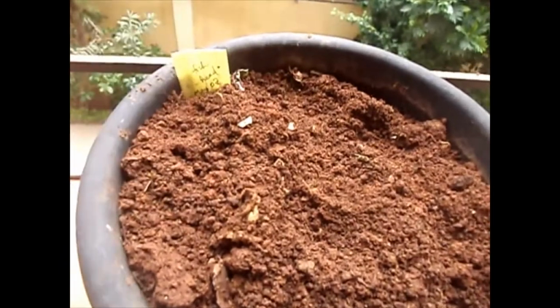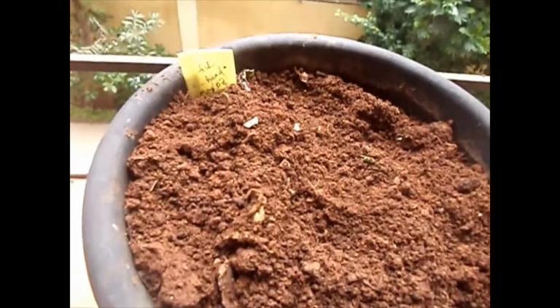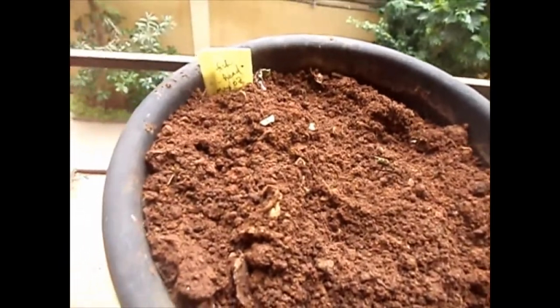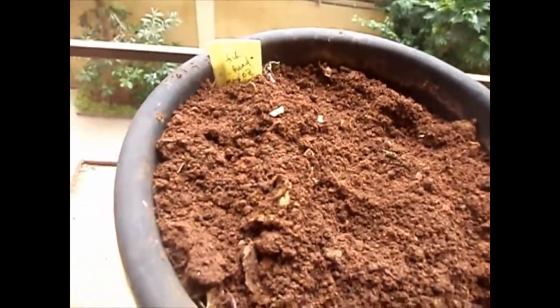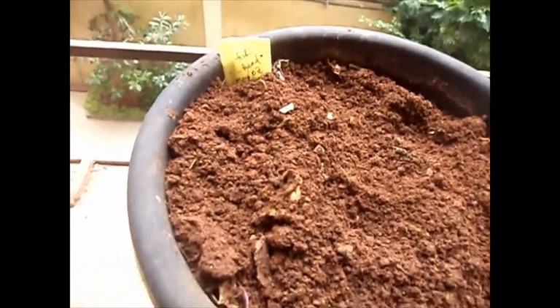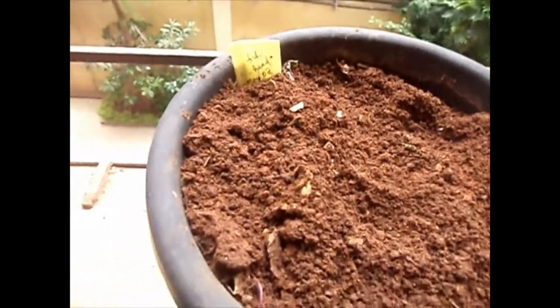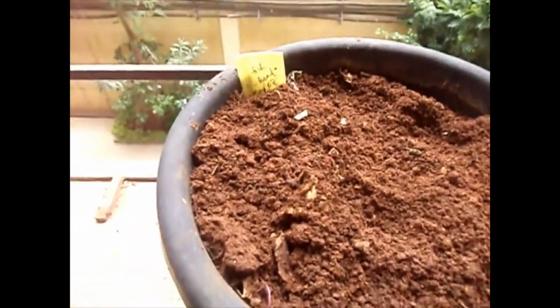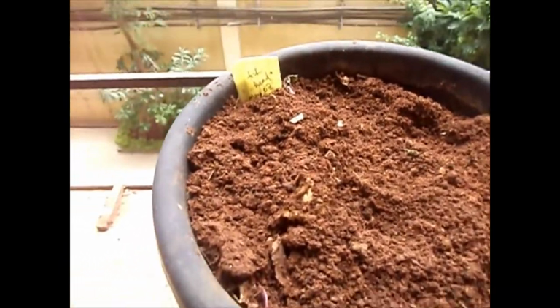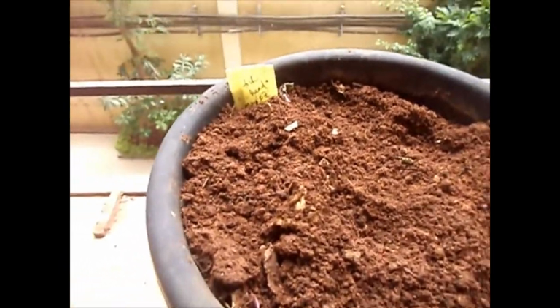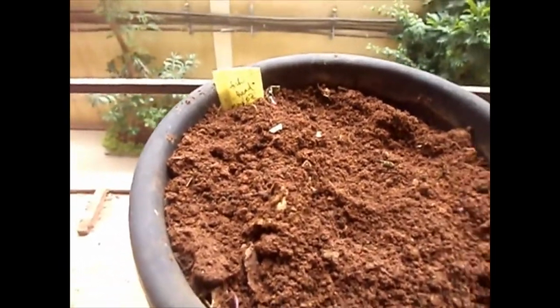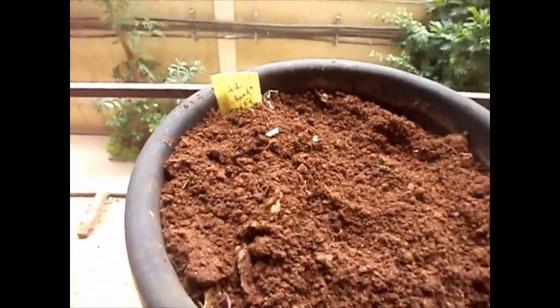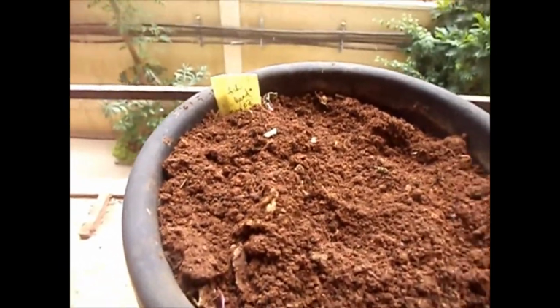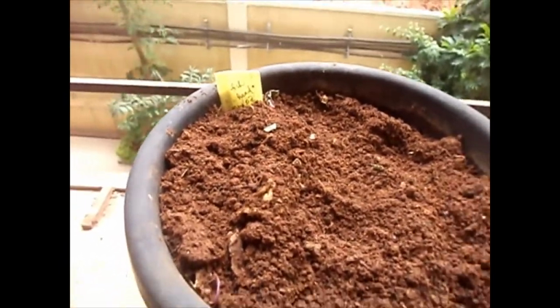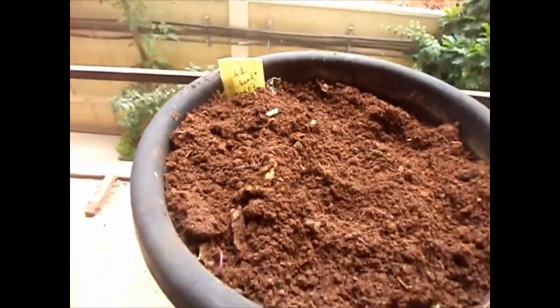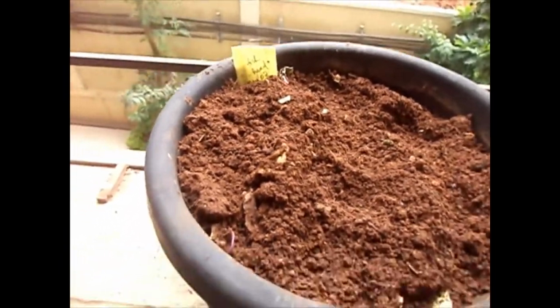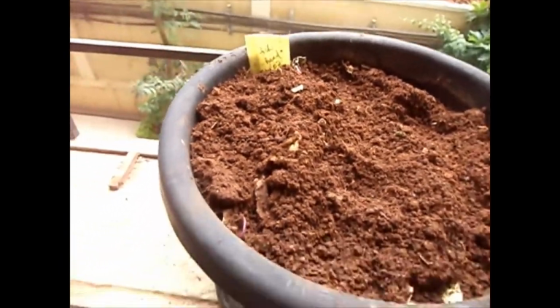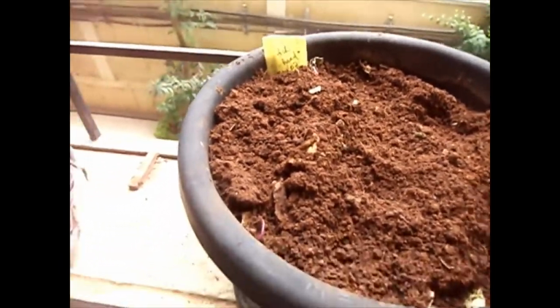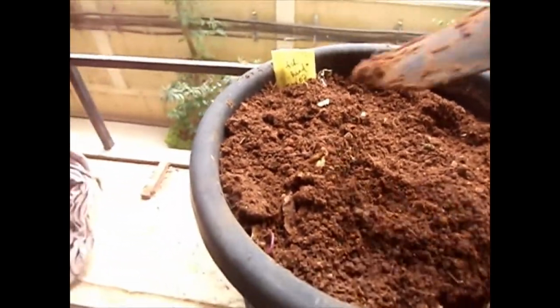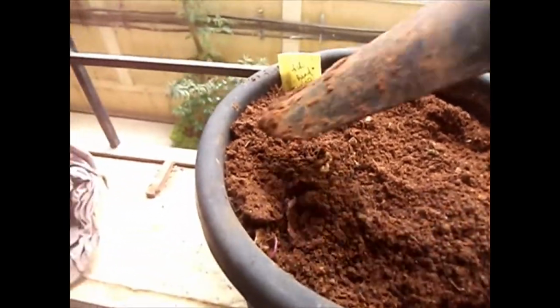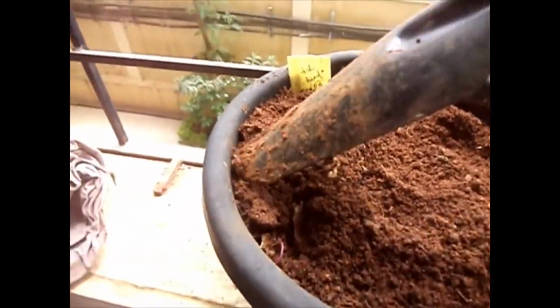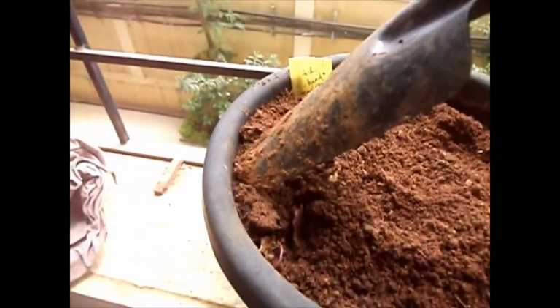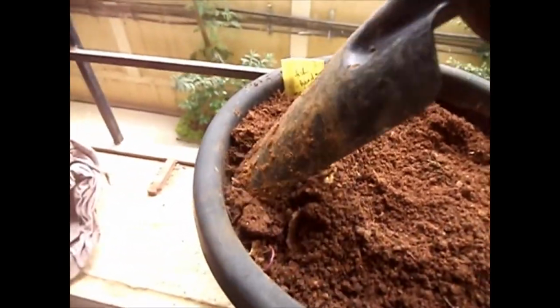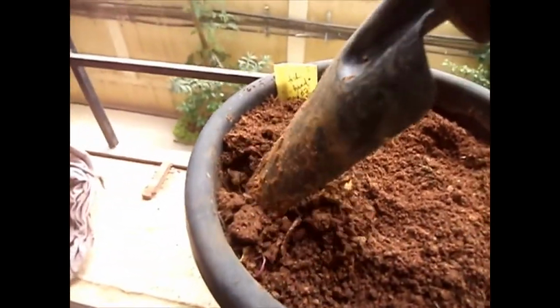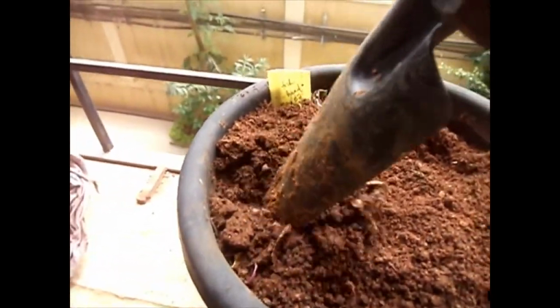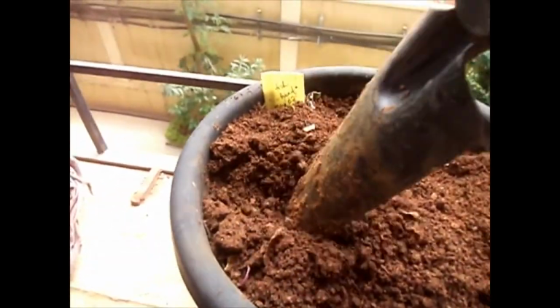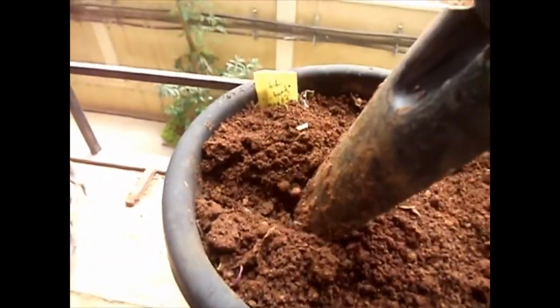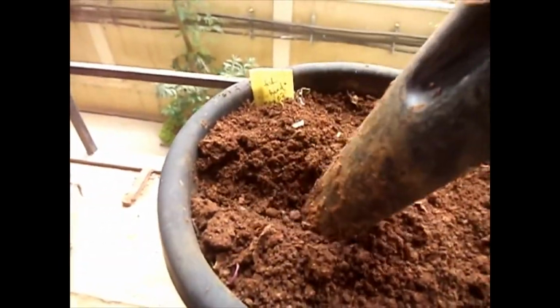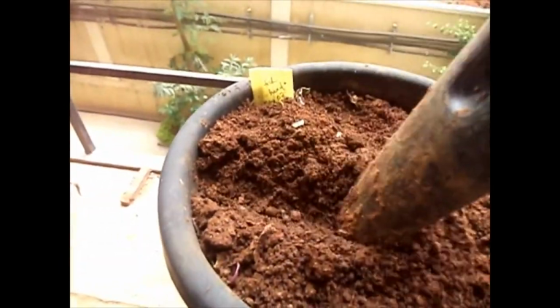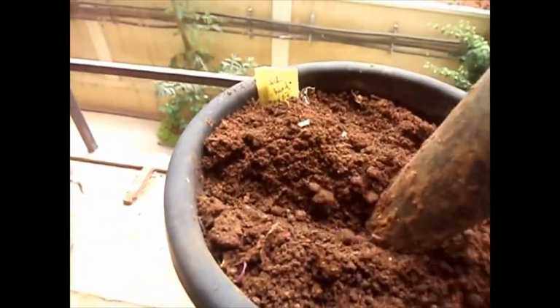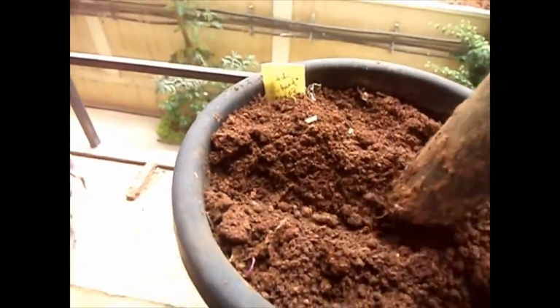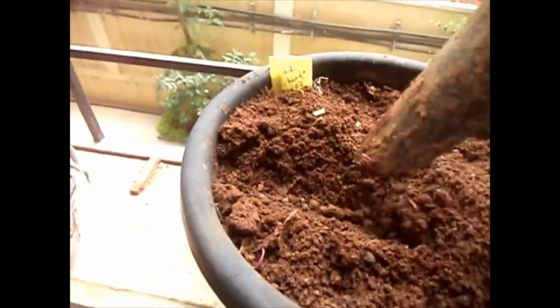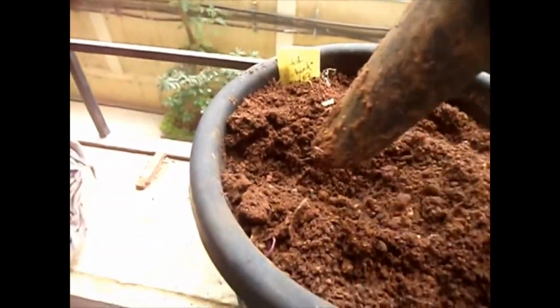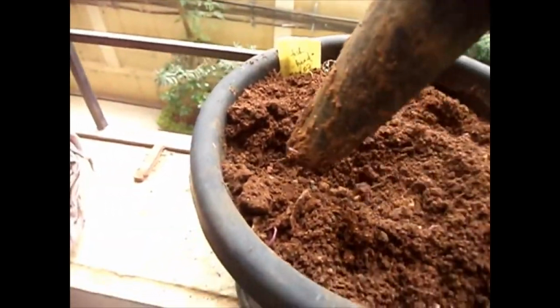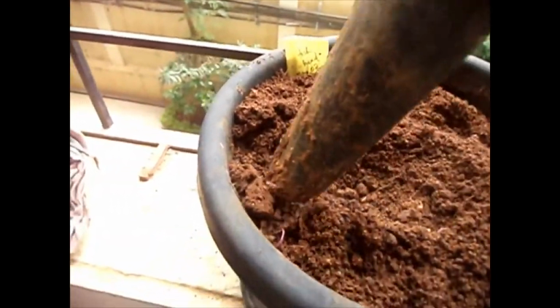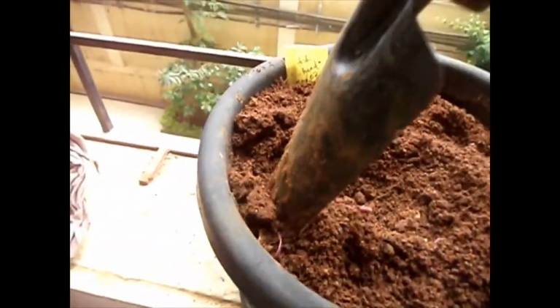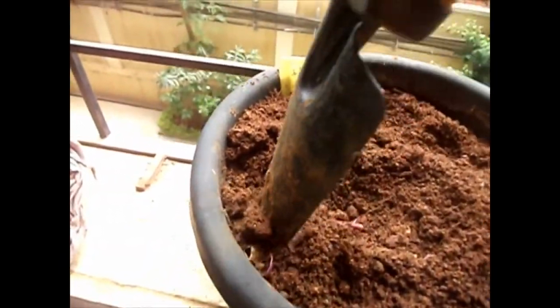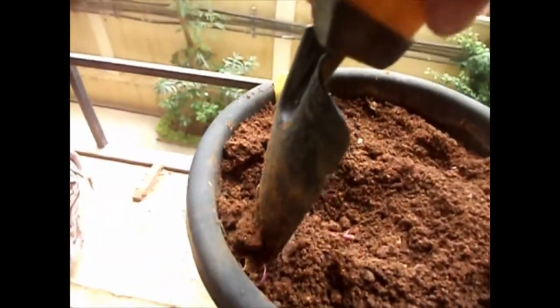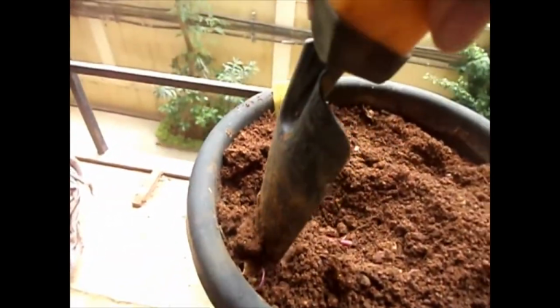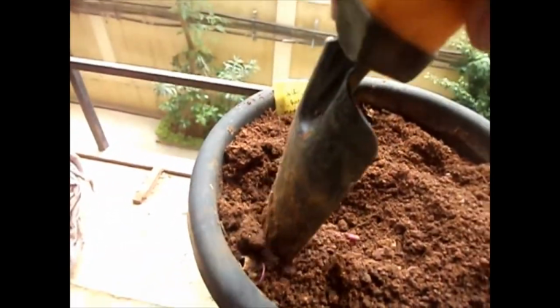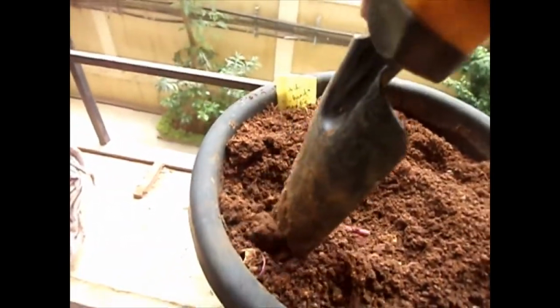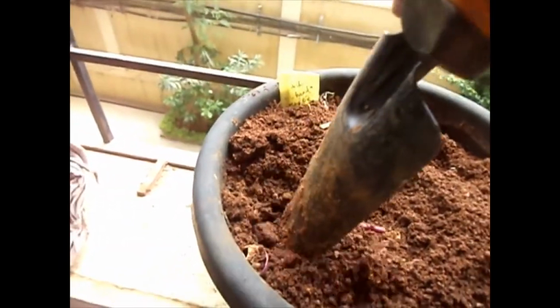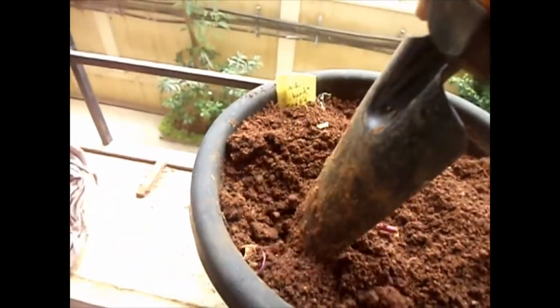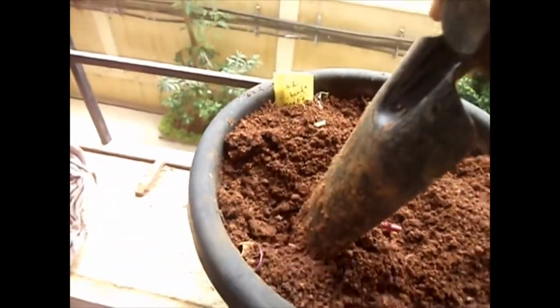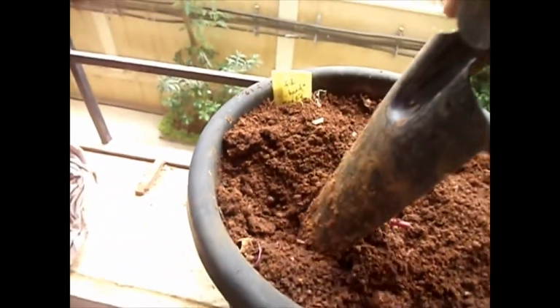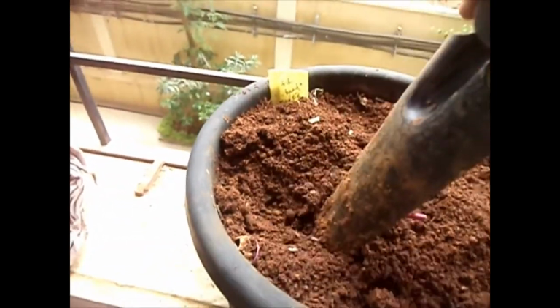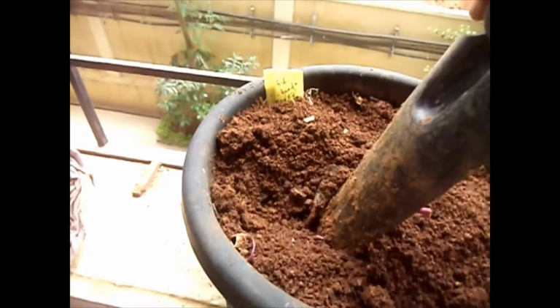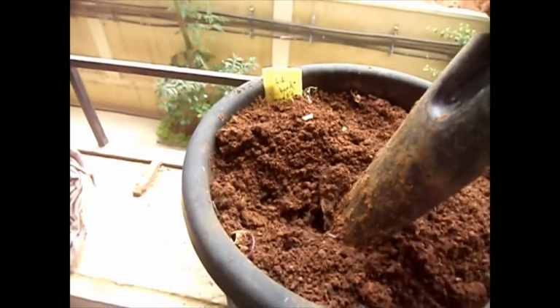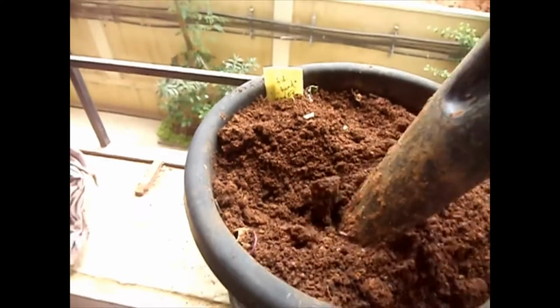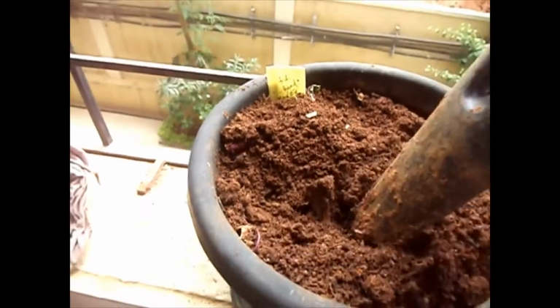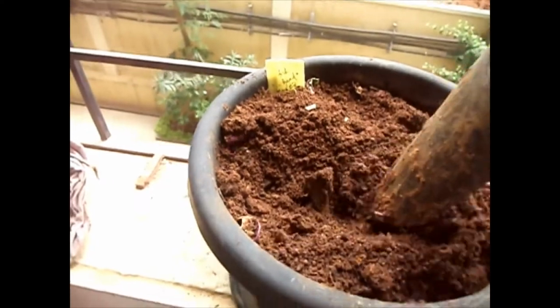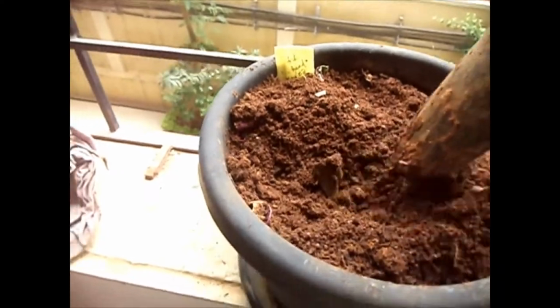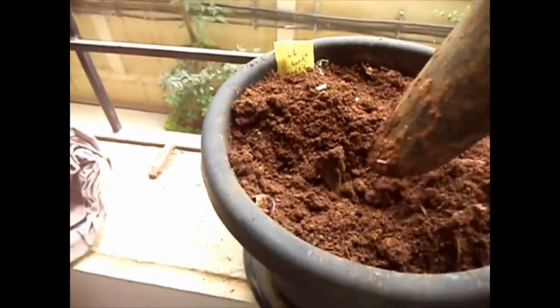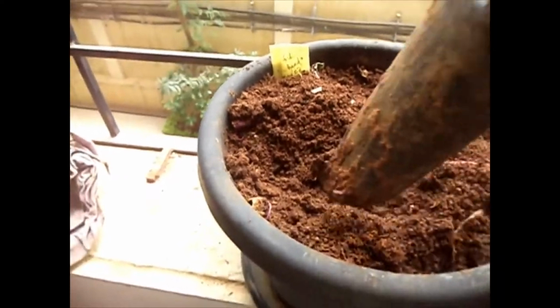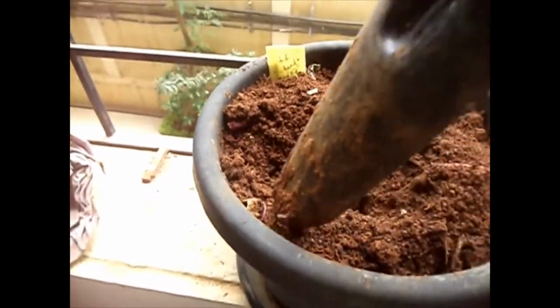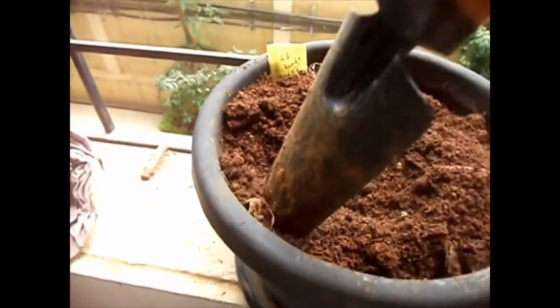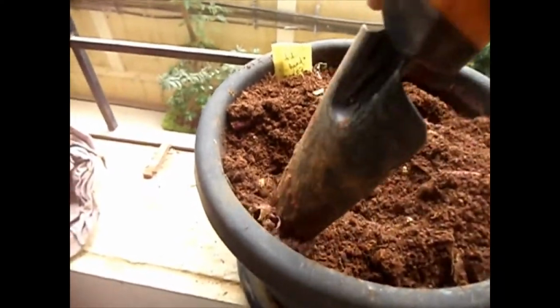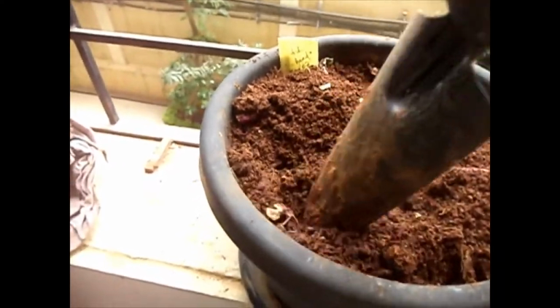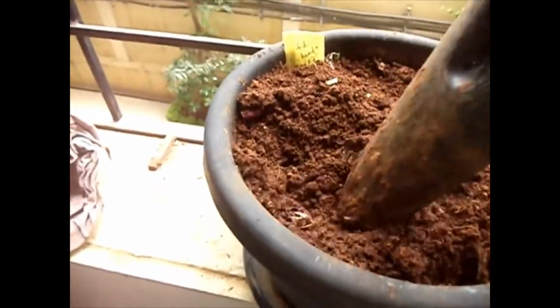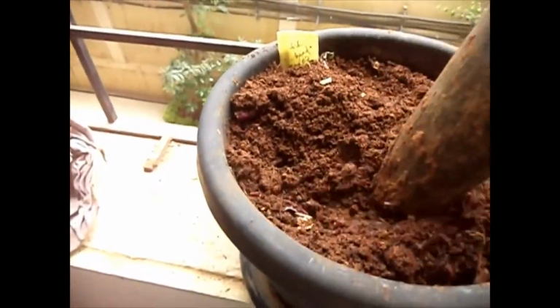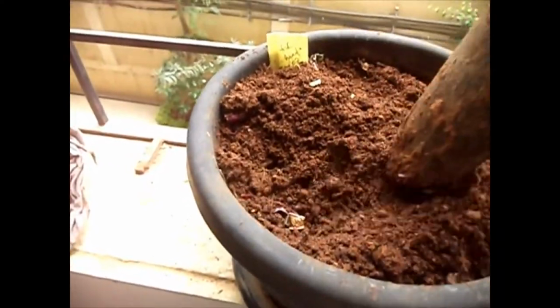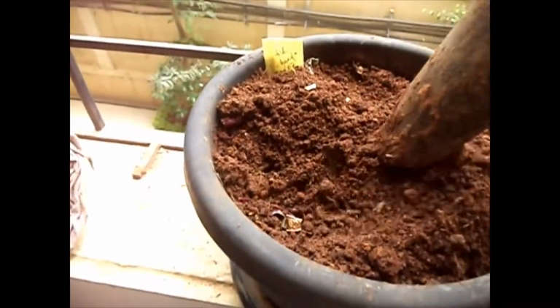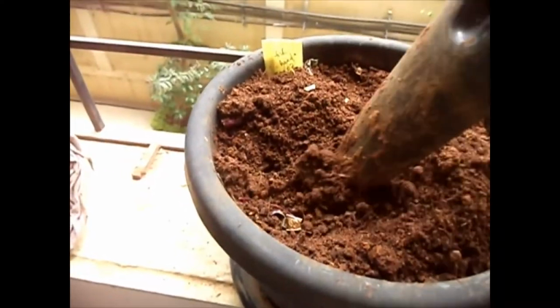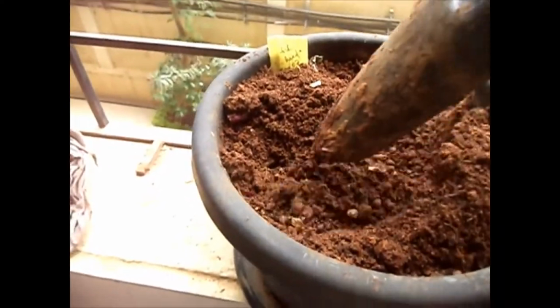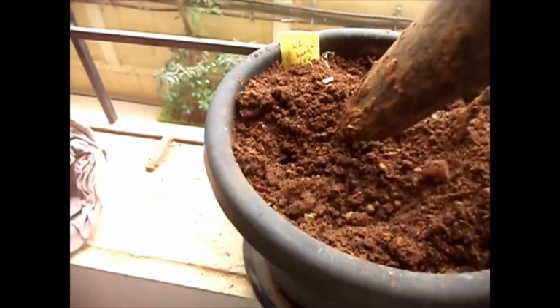I placed a fish head in this on May 7th. Today is May 22, so it is 12 days.